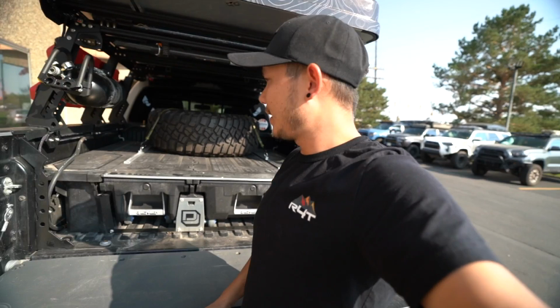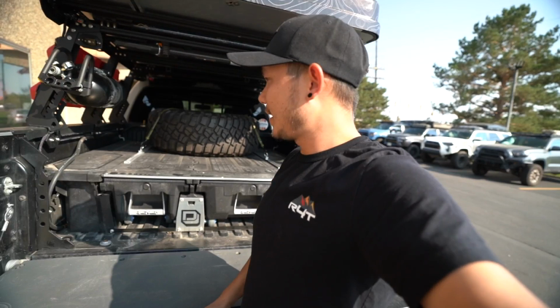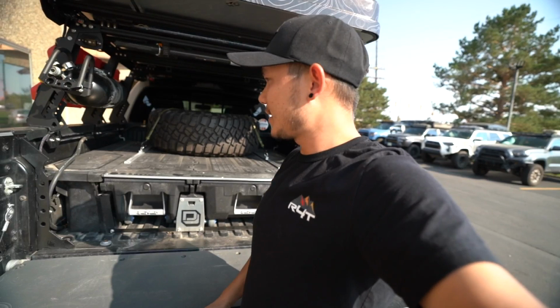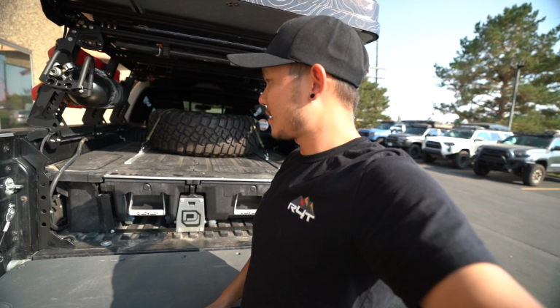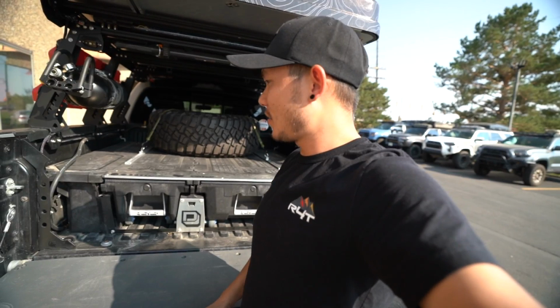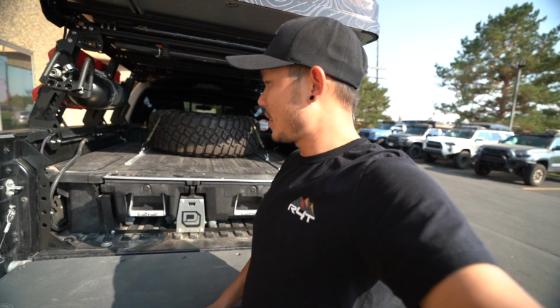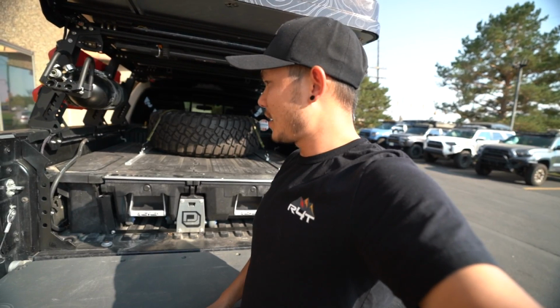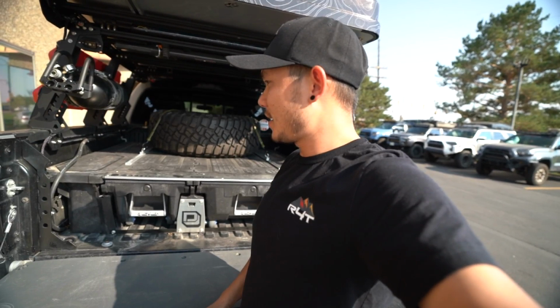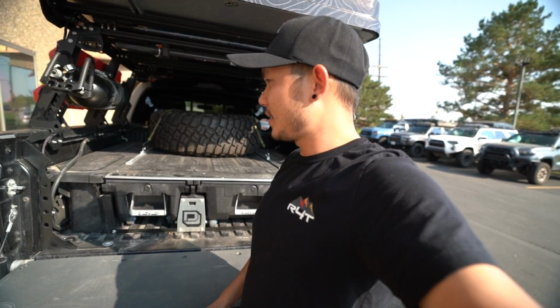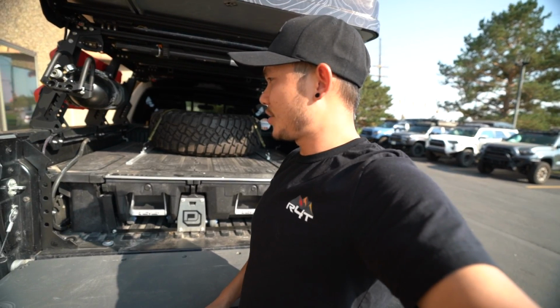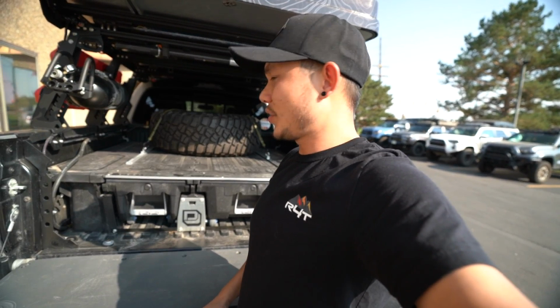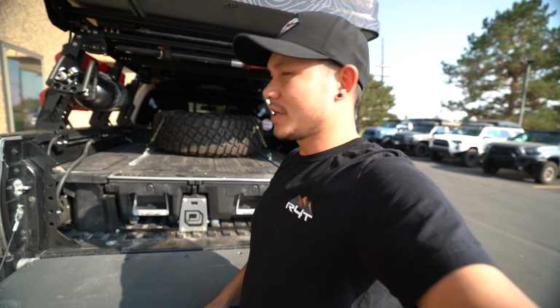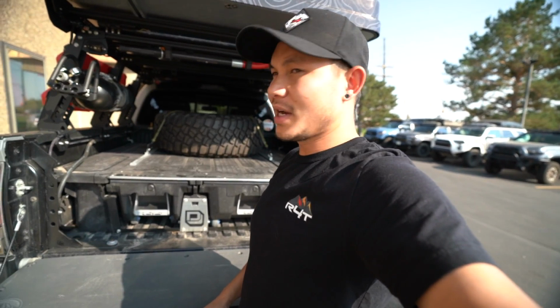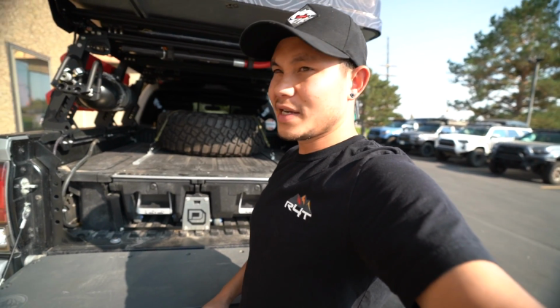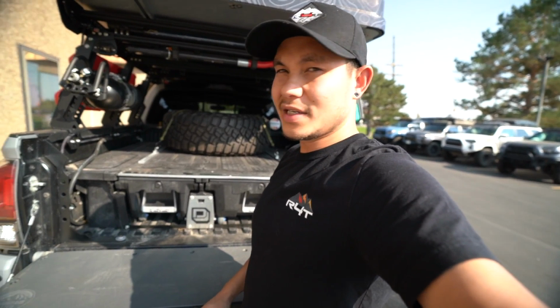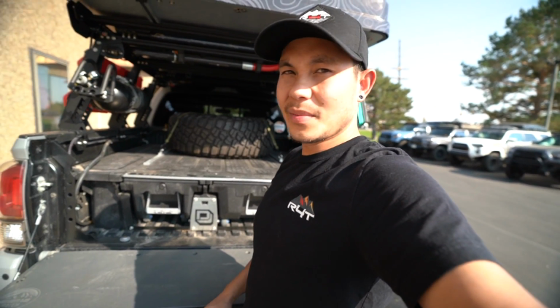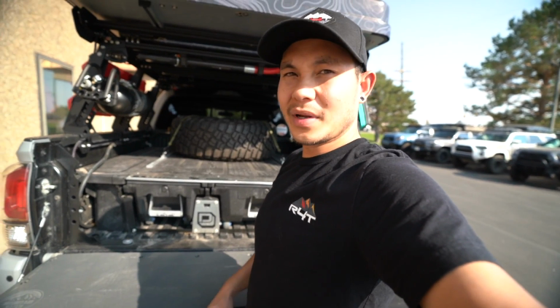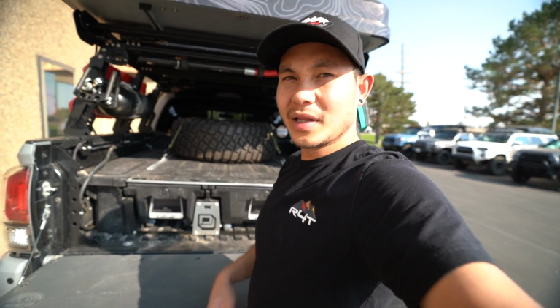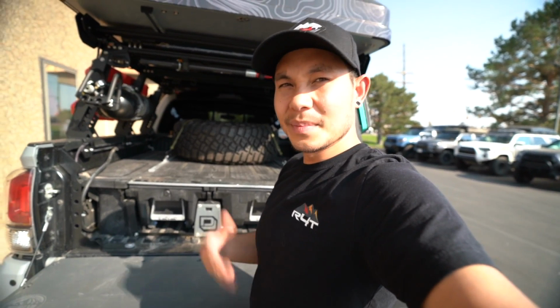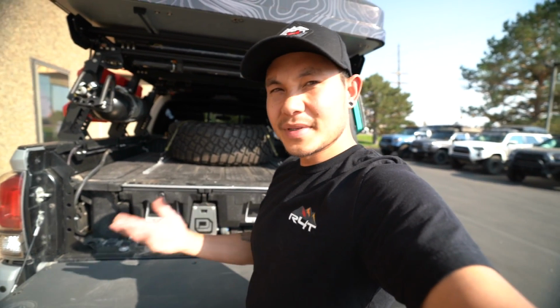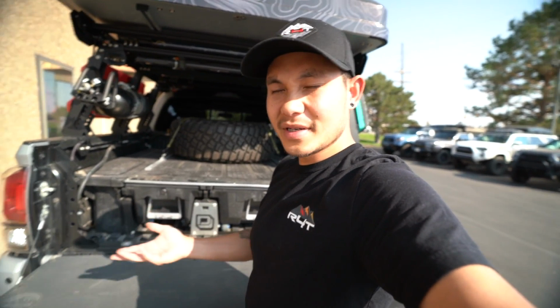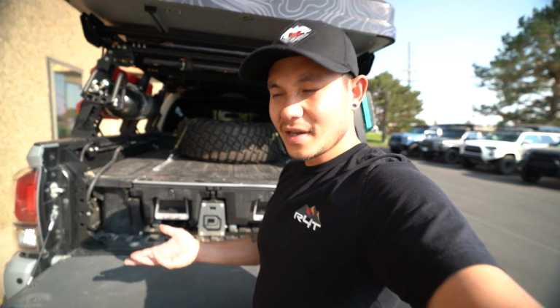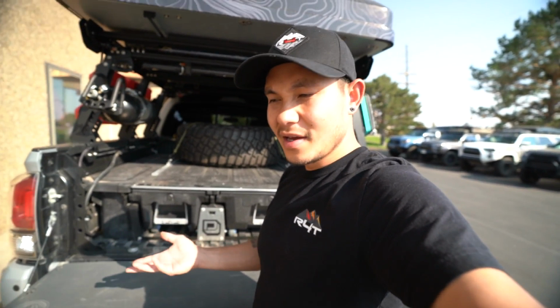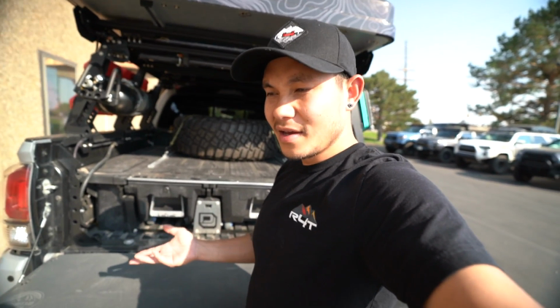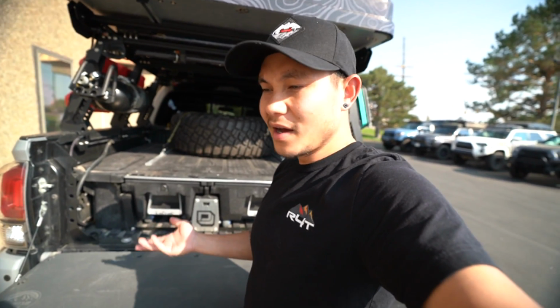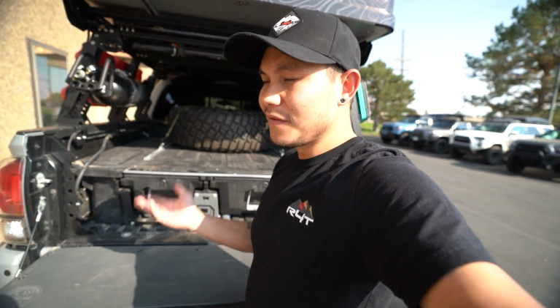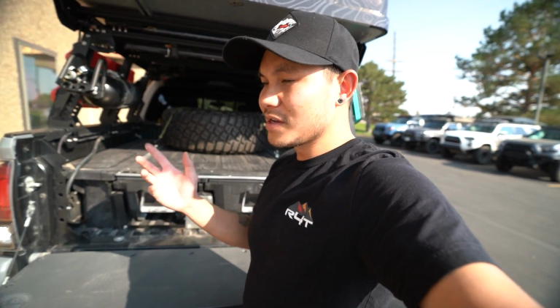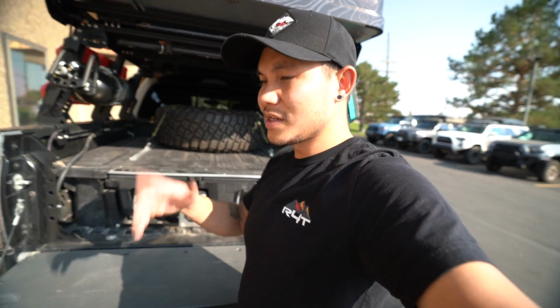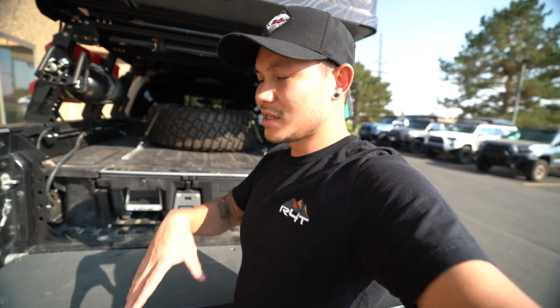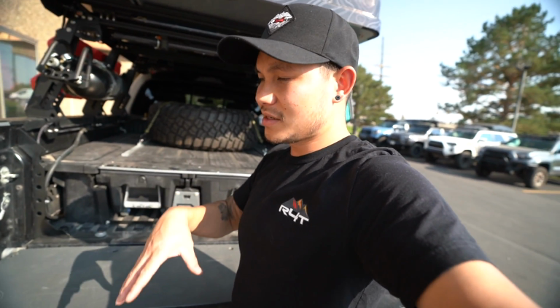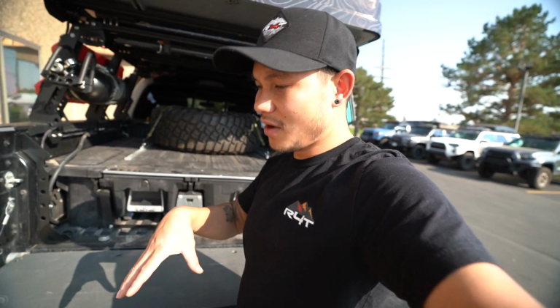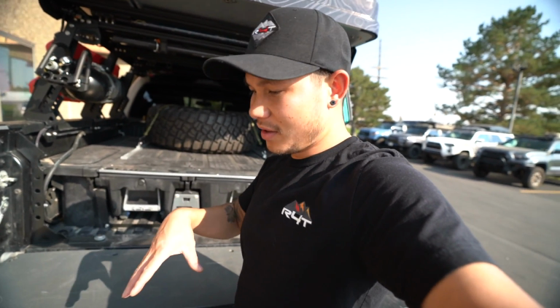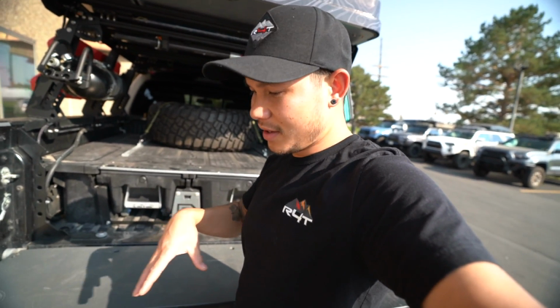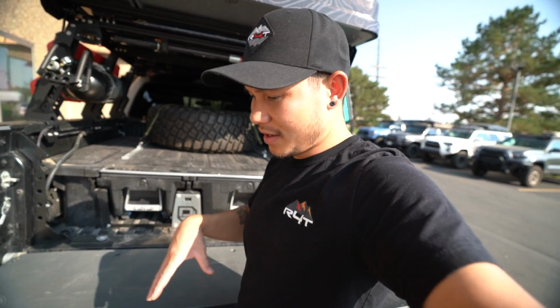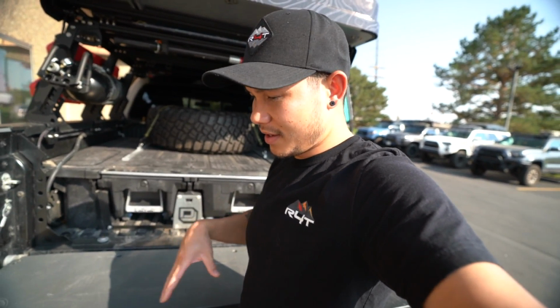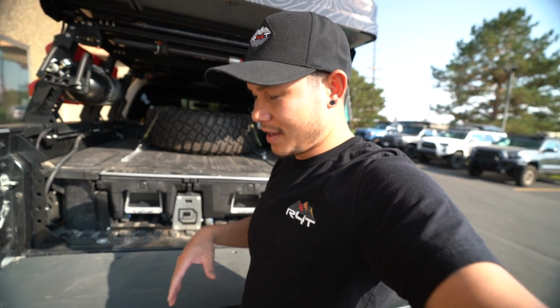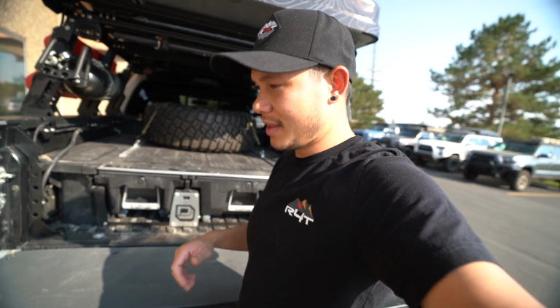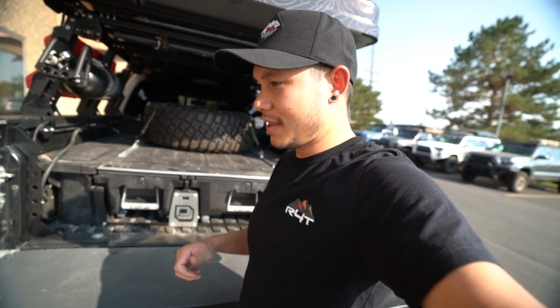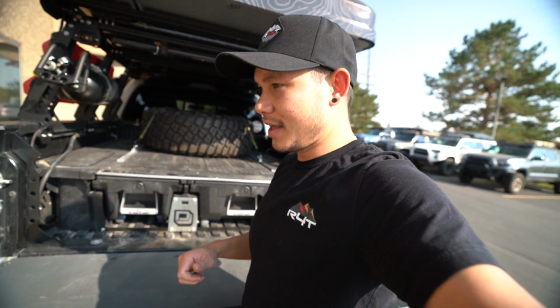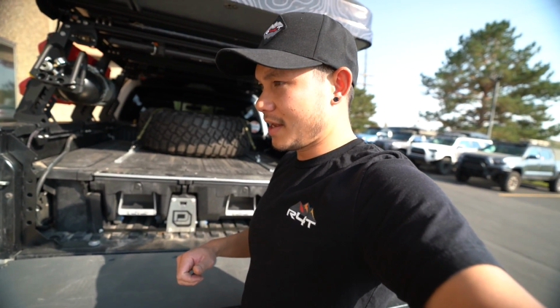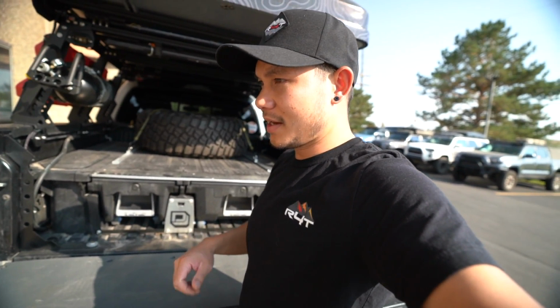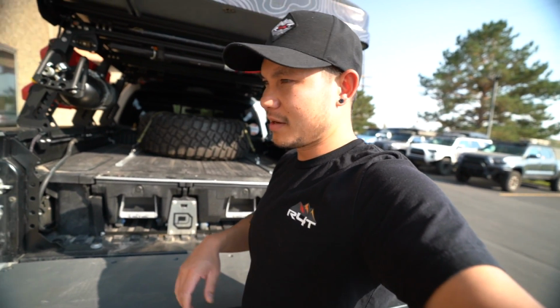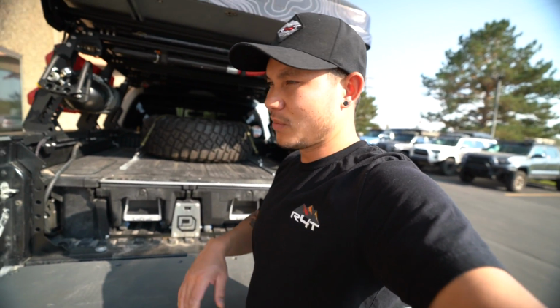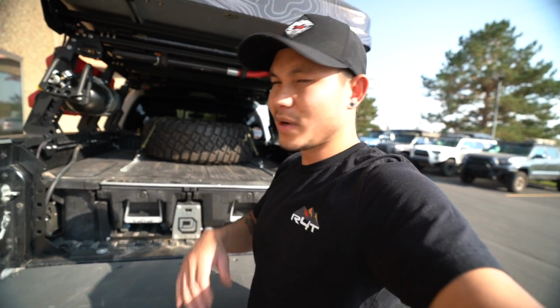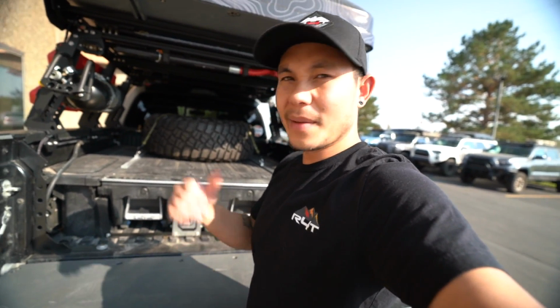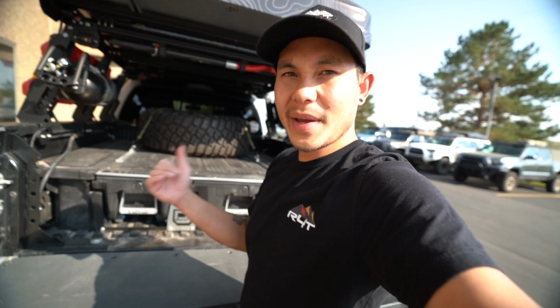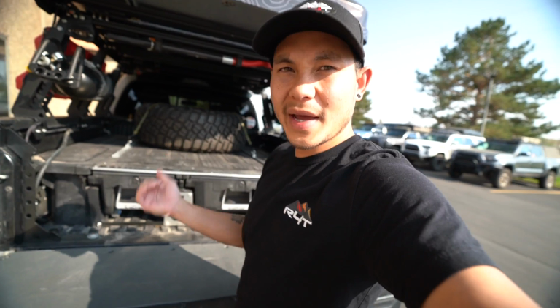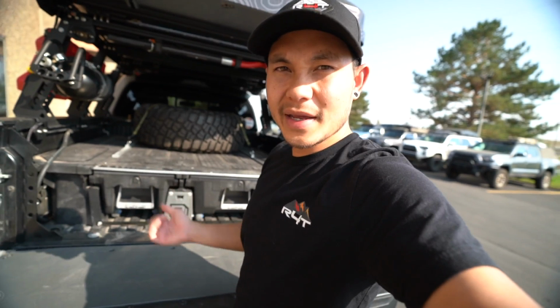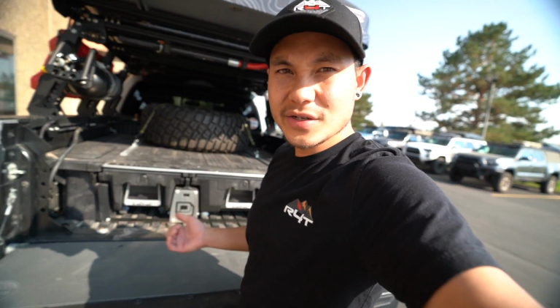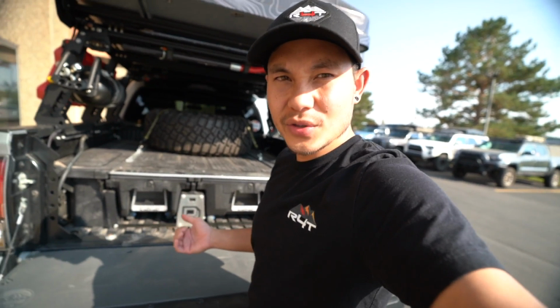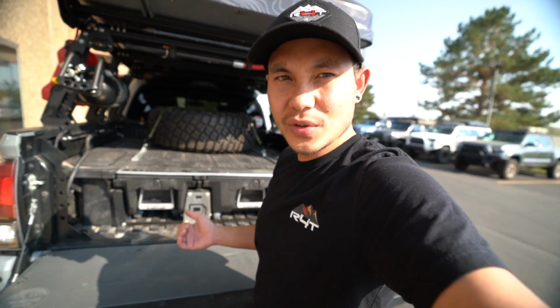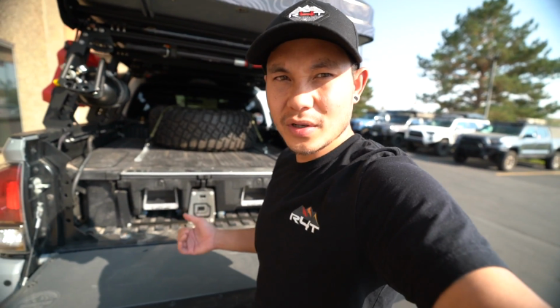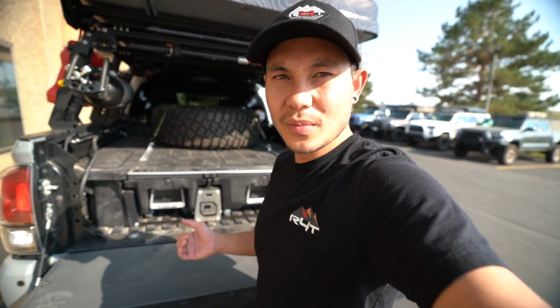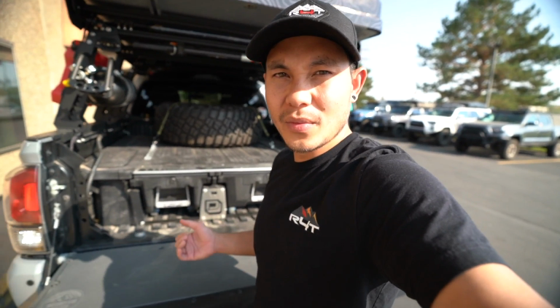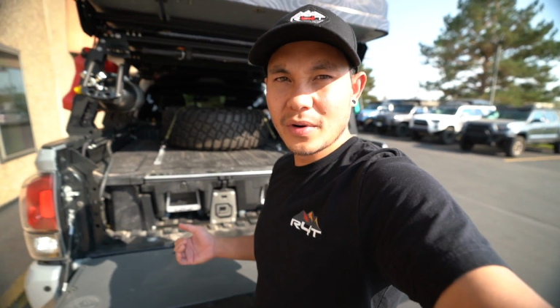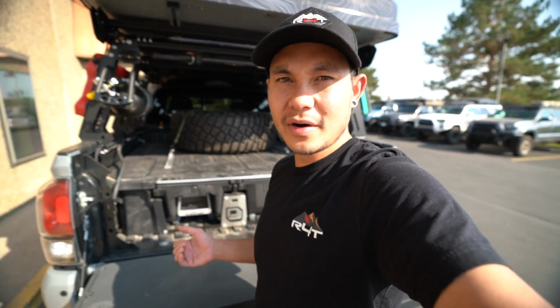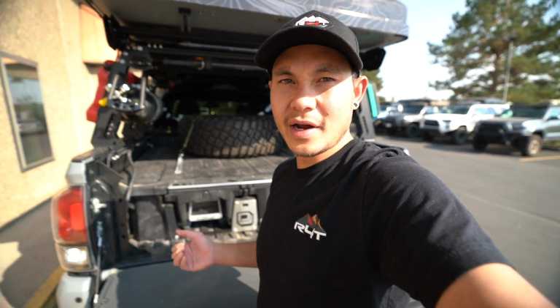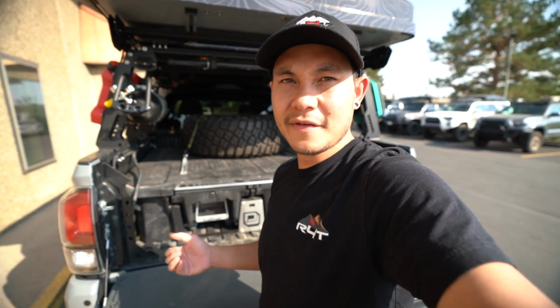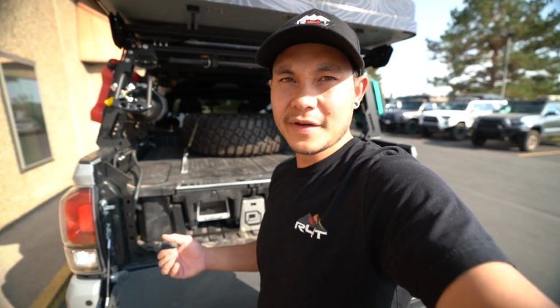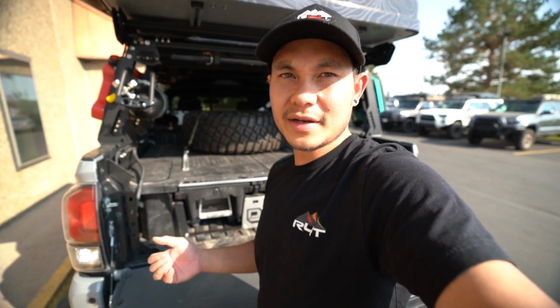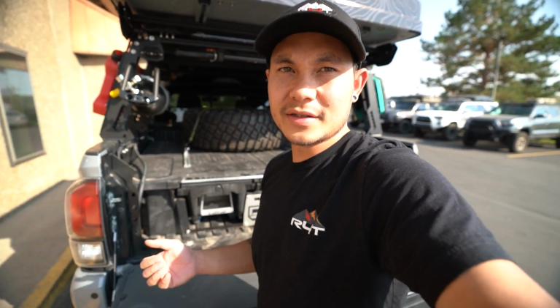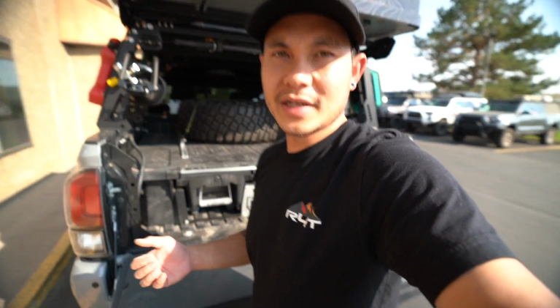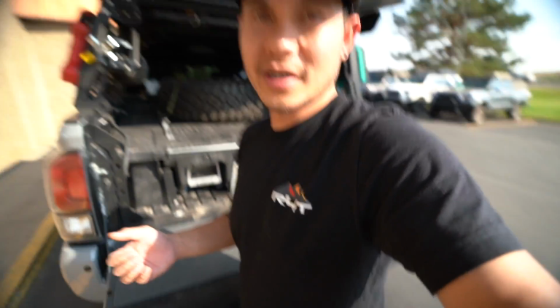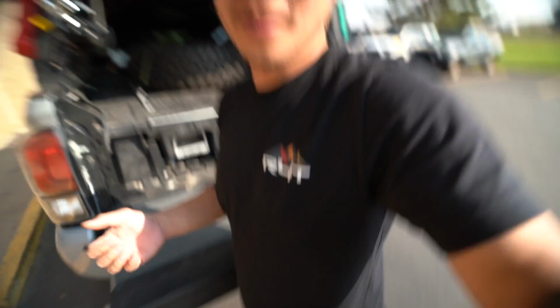Let's go ahead and show you guys some clips of us installing it, and then we'll get back into a little more of it. Let's go.